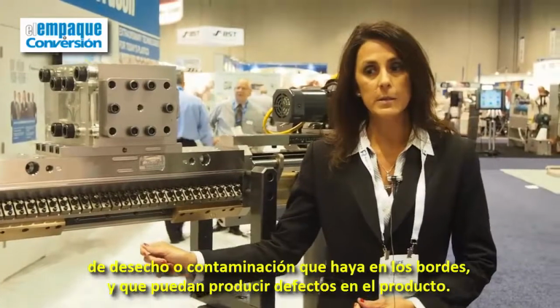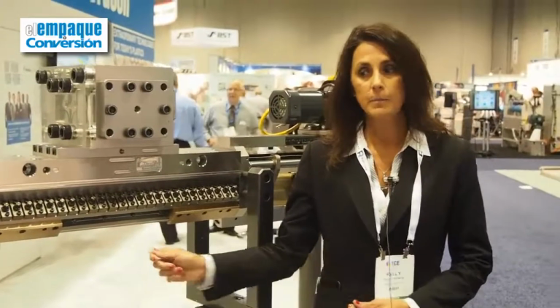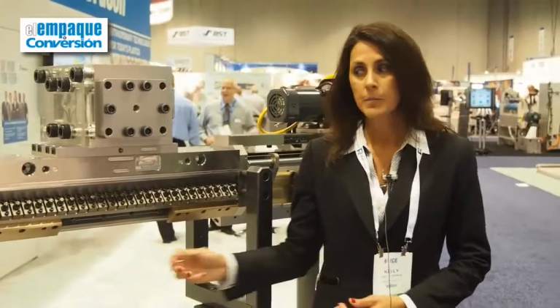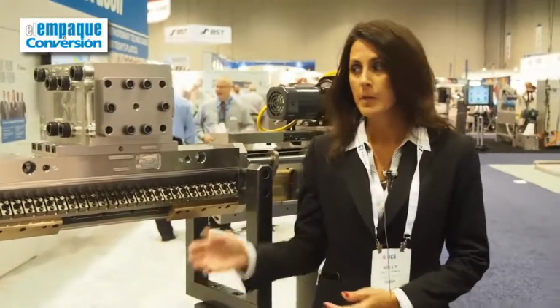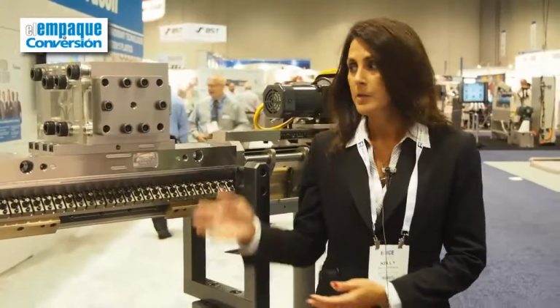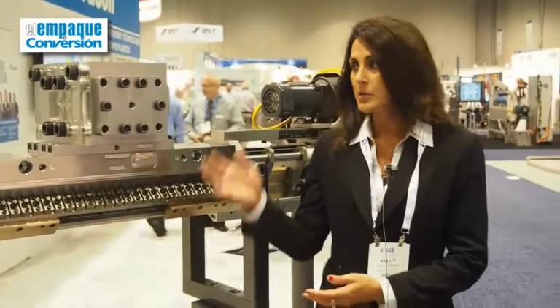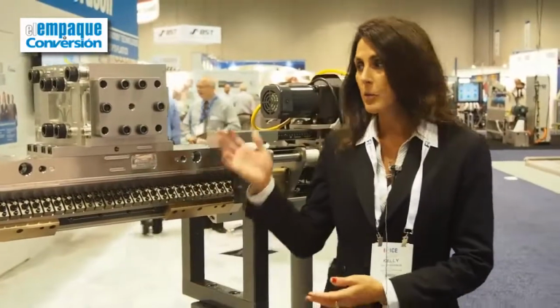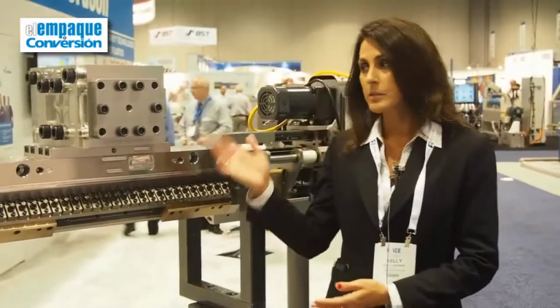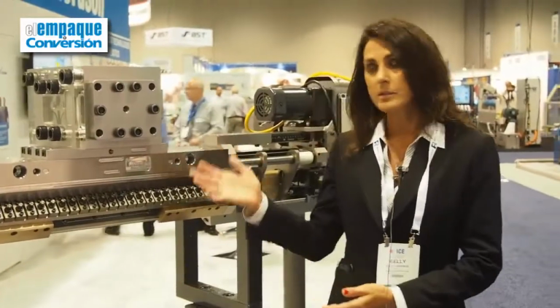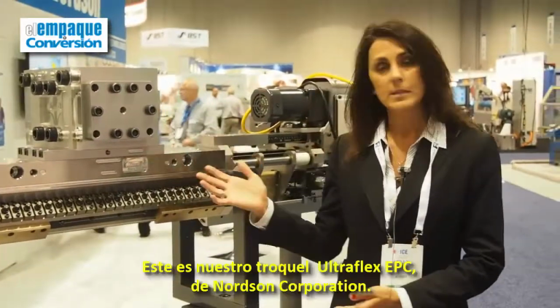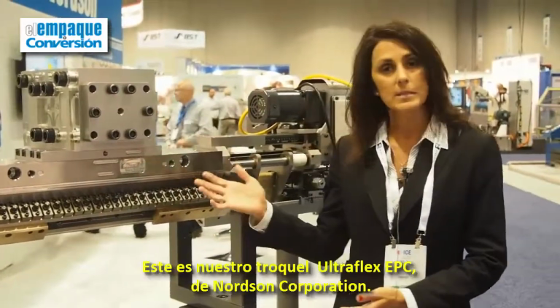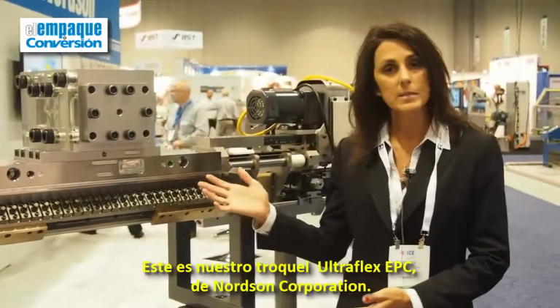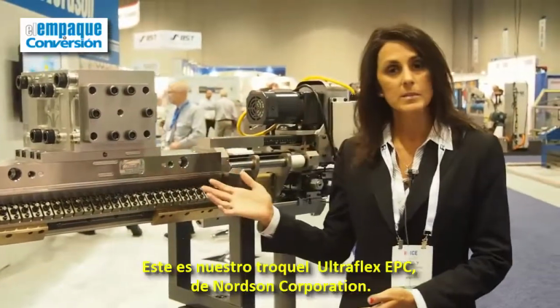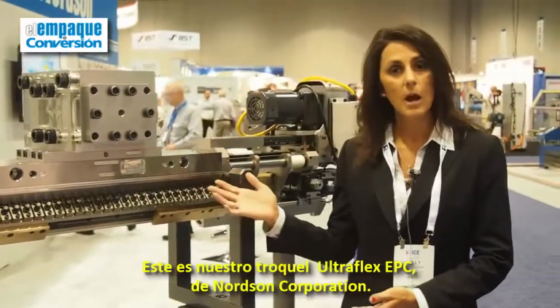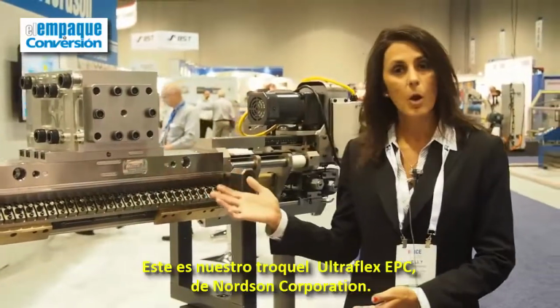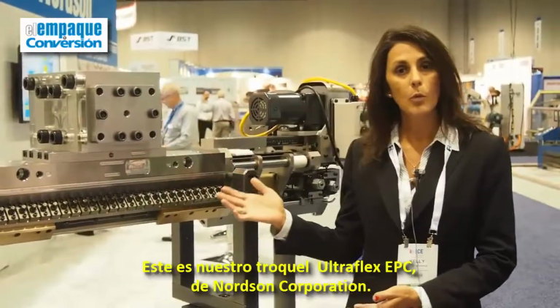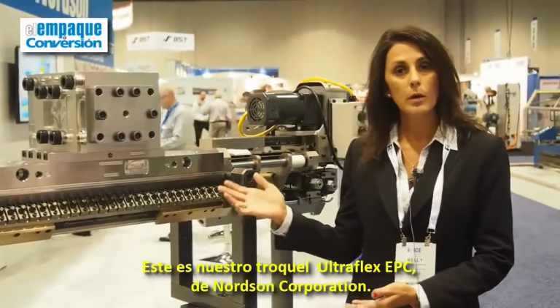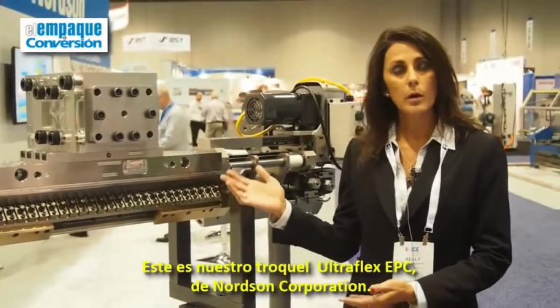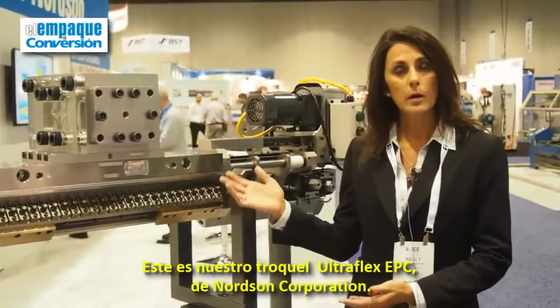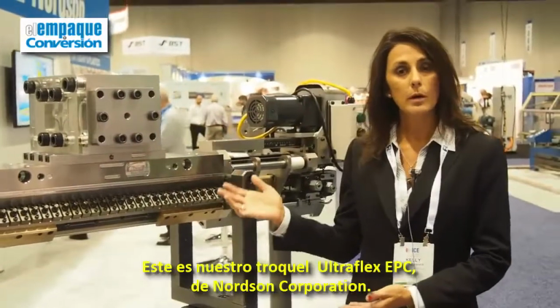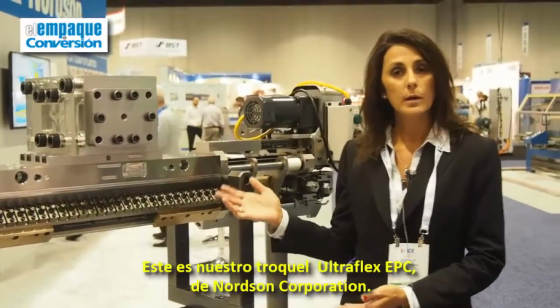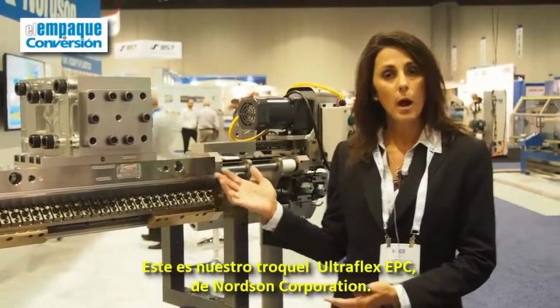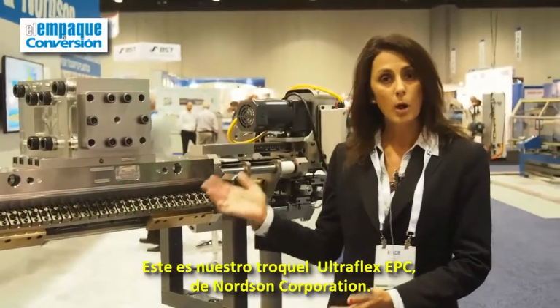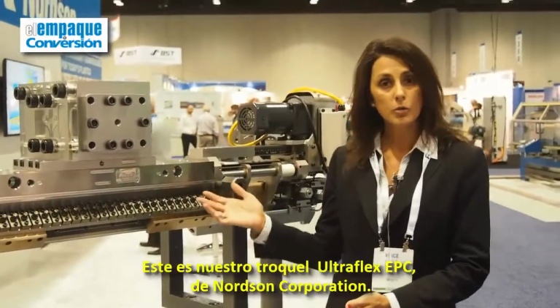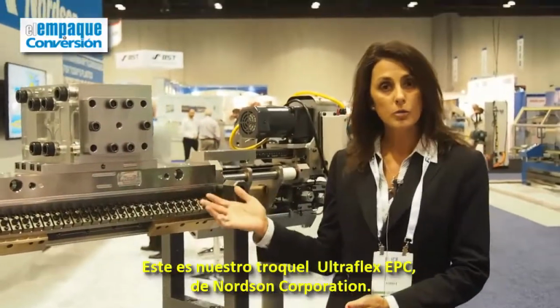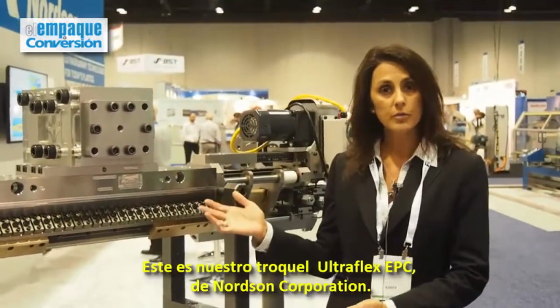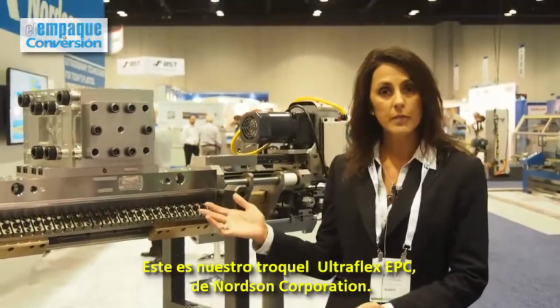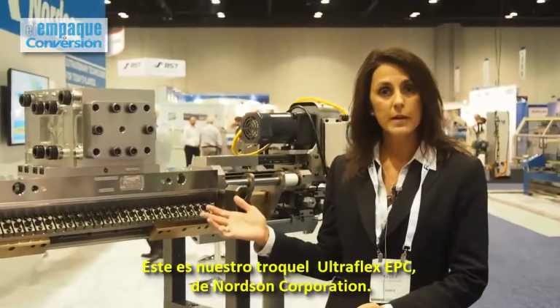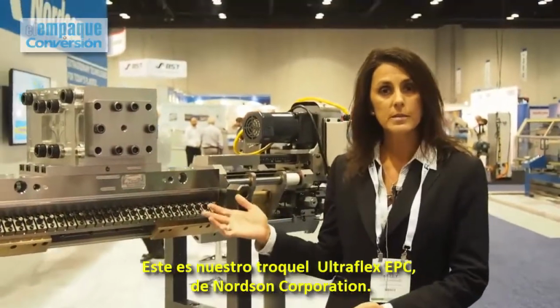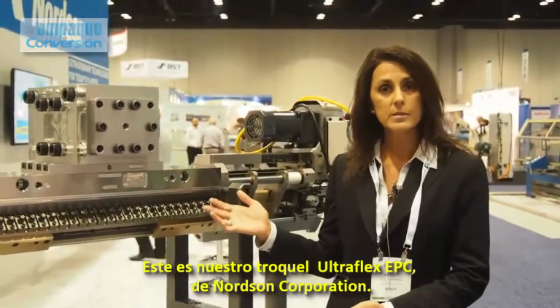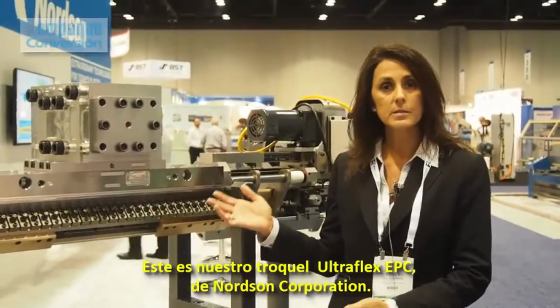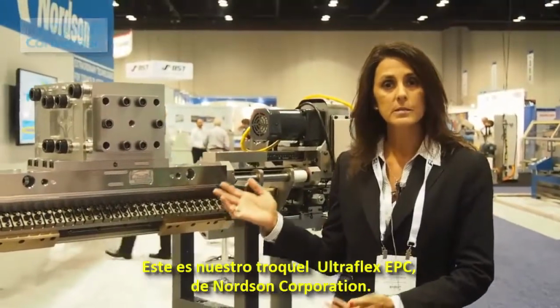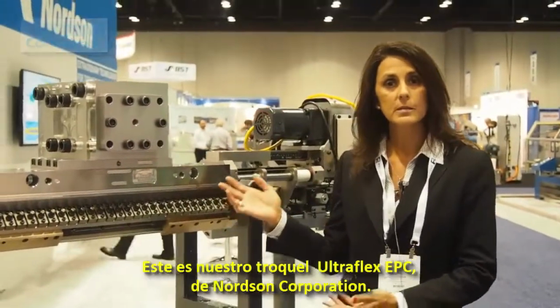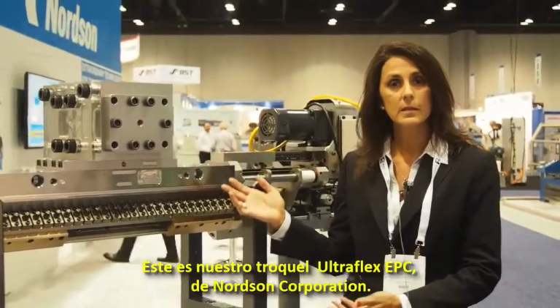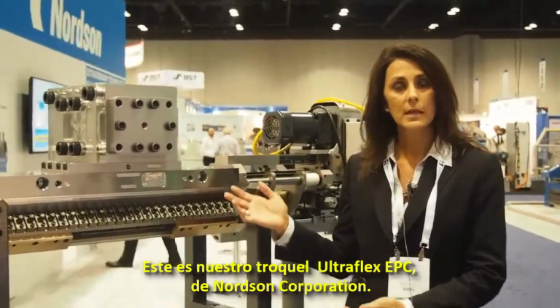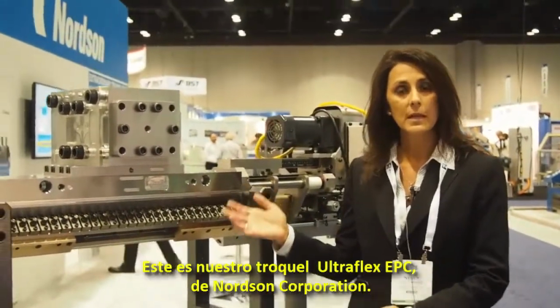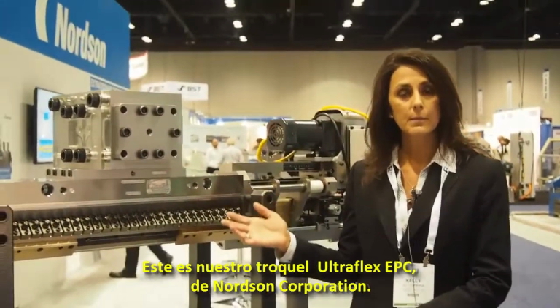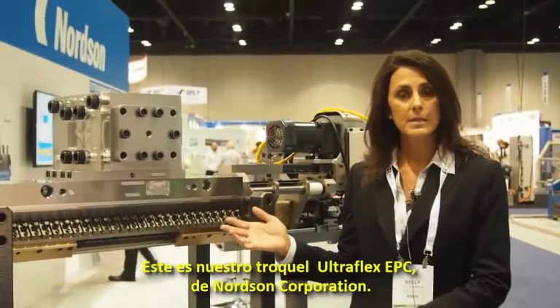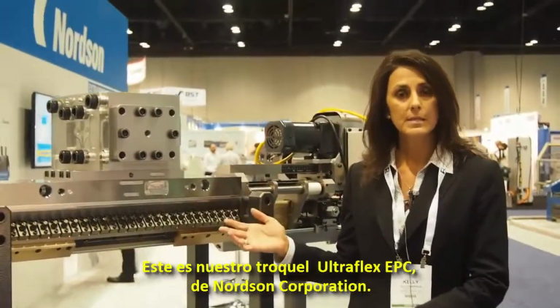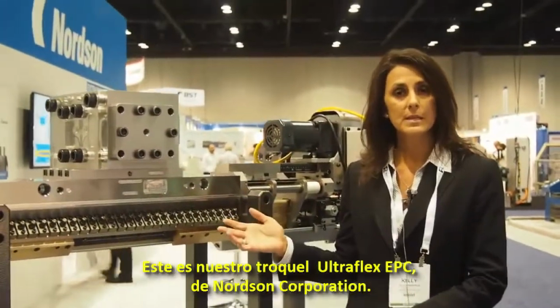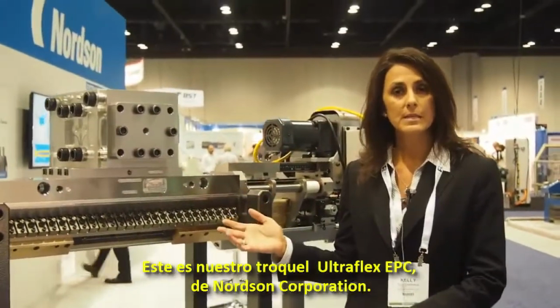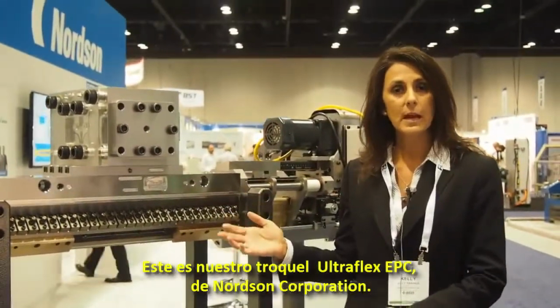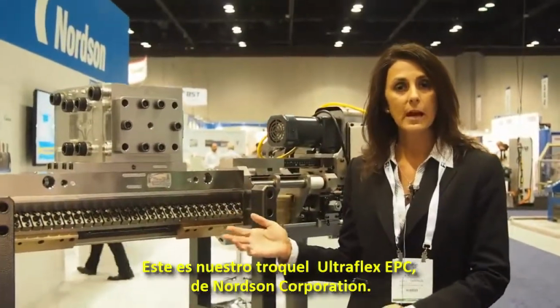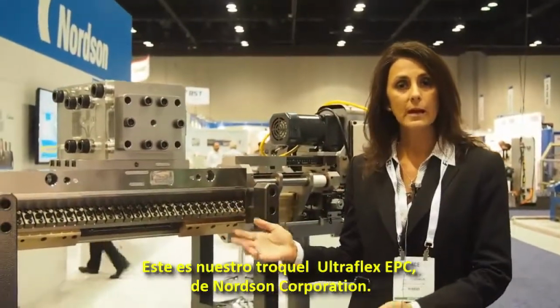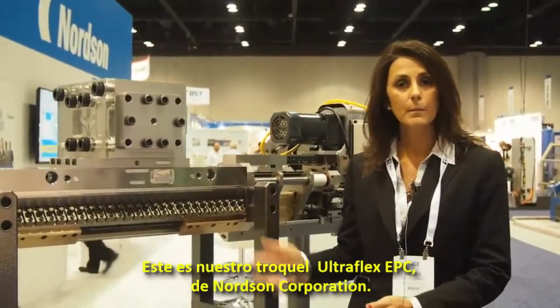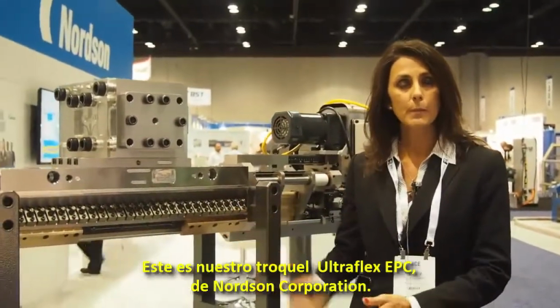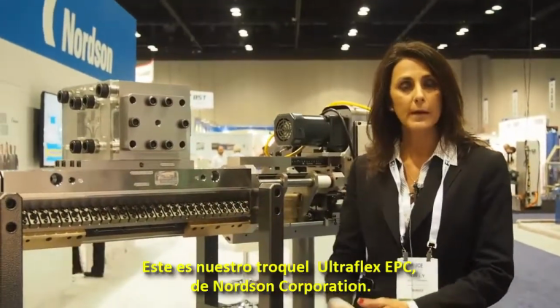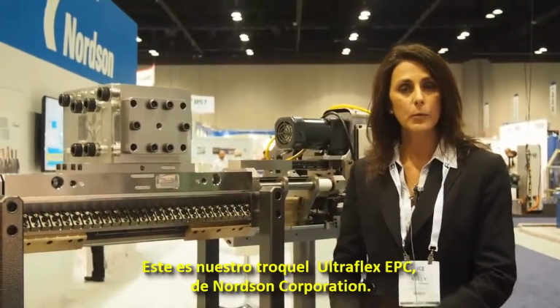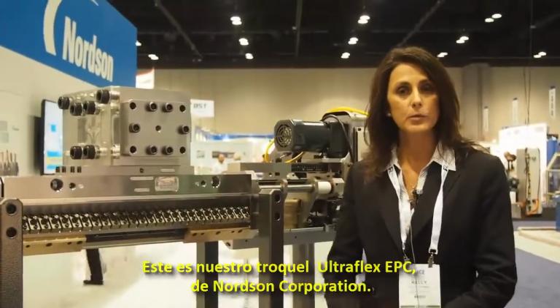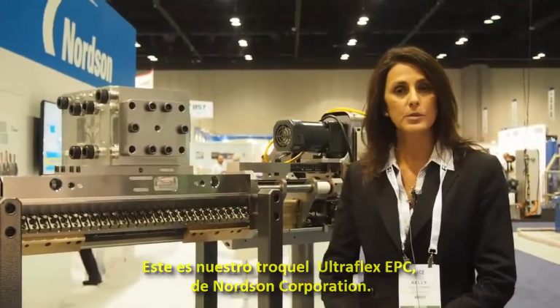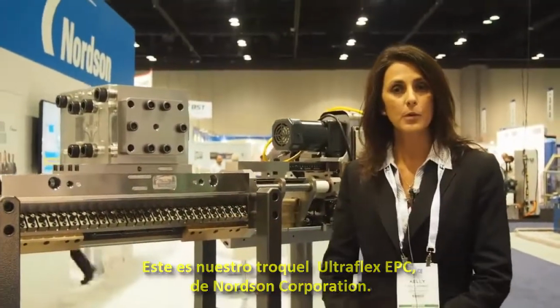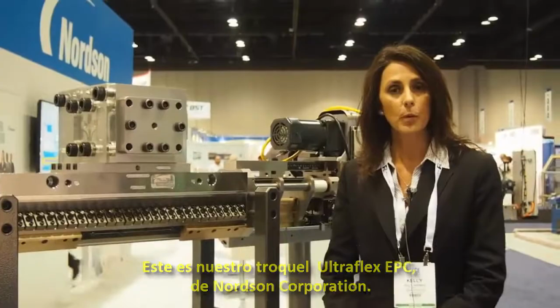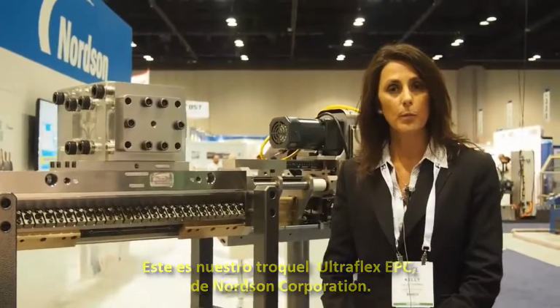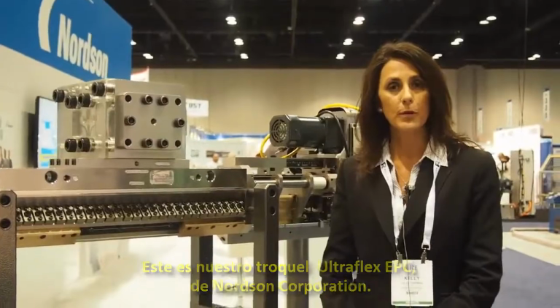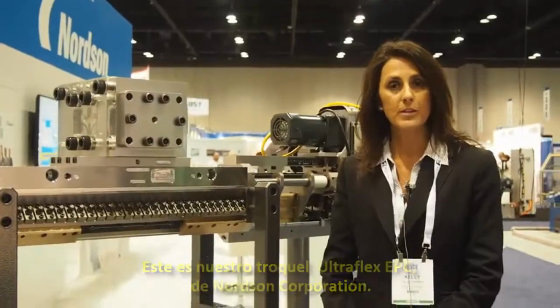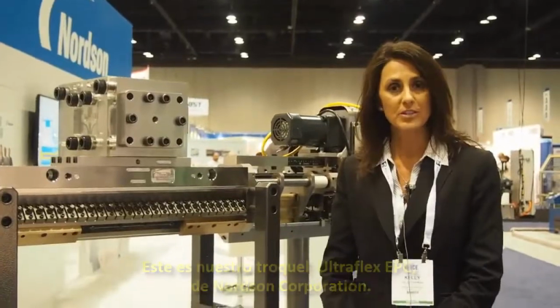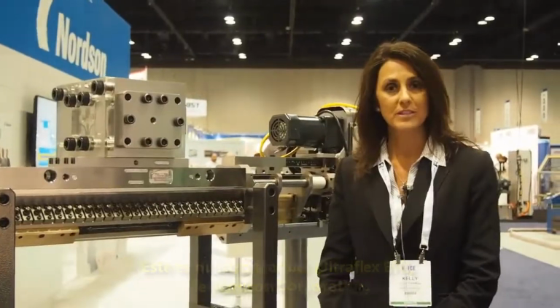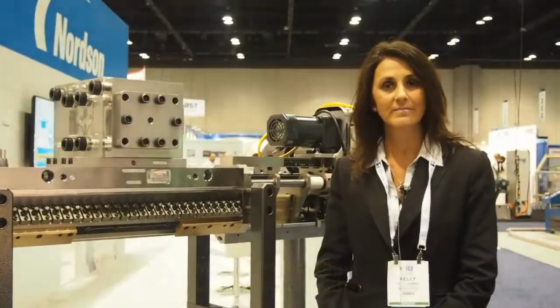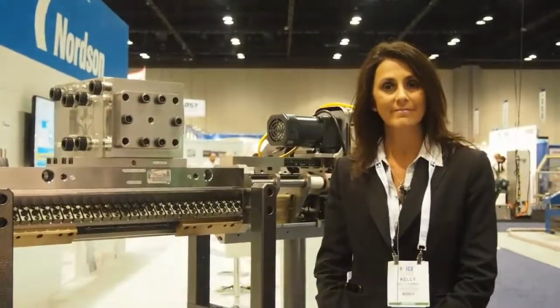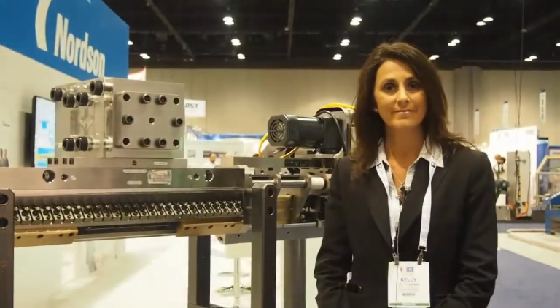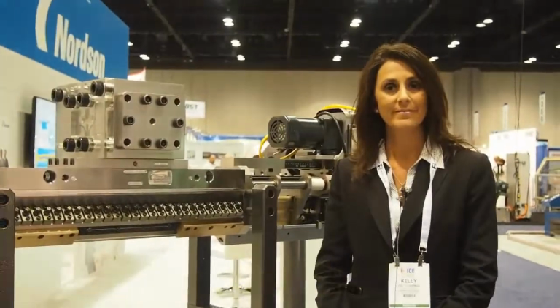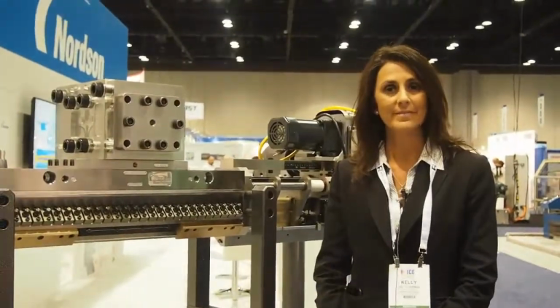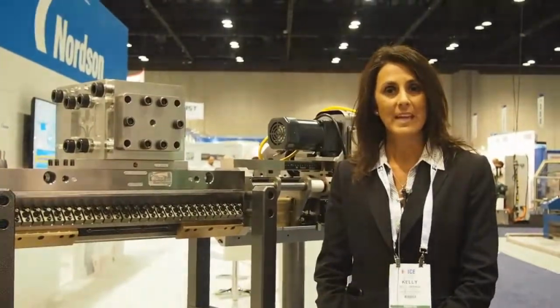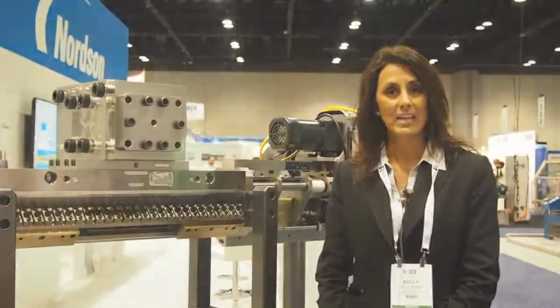So this is our Ultraflex EPC die by Nordson Corporation. Thank you.